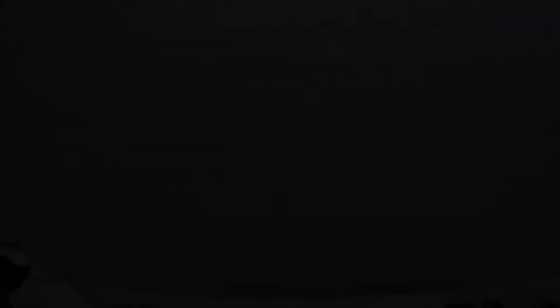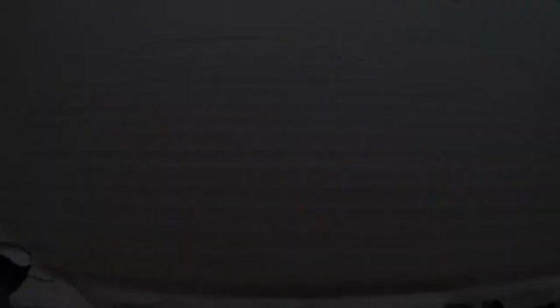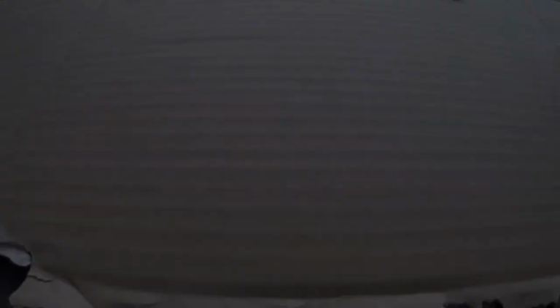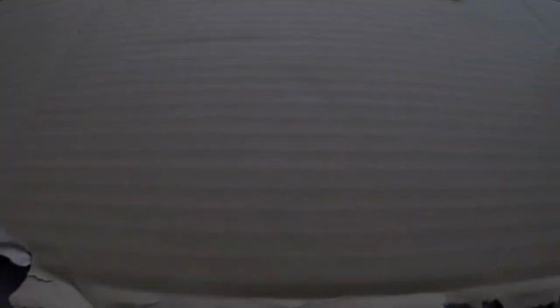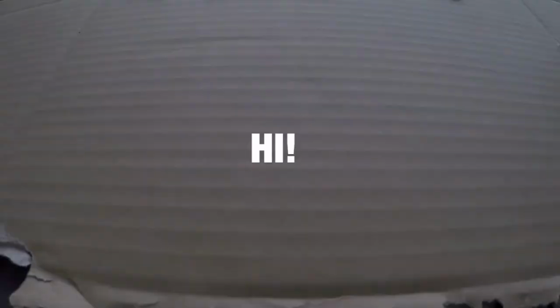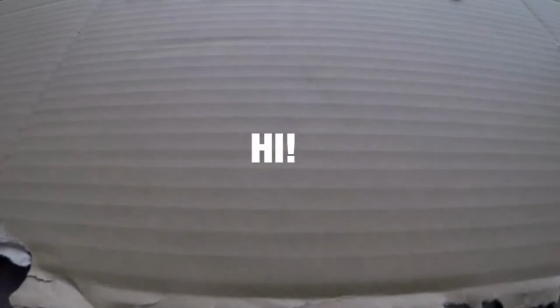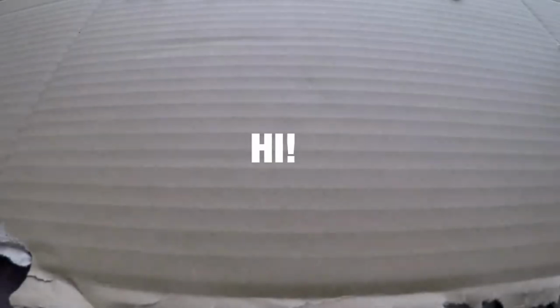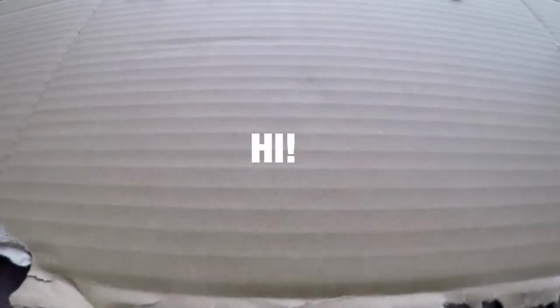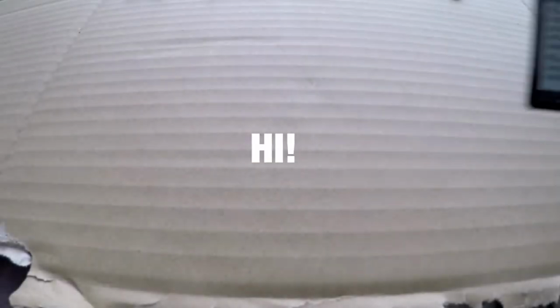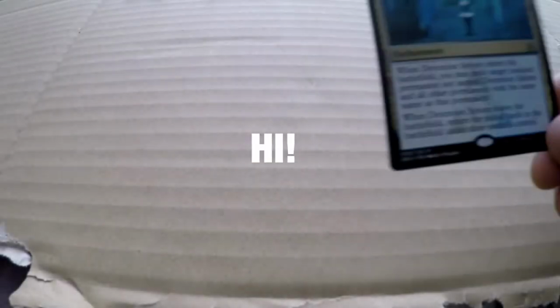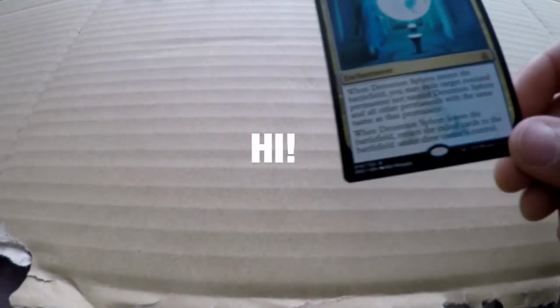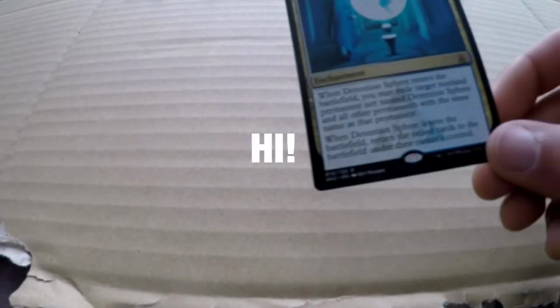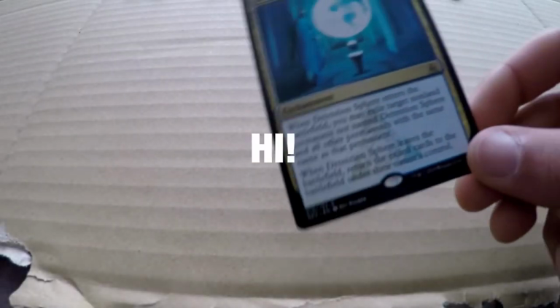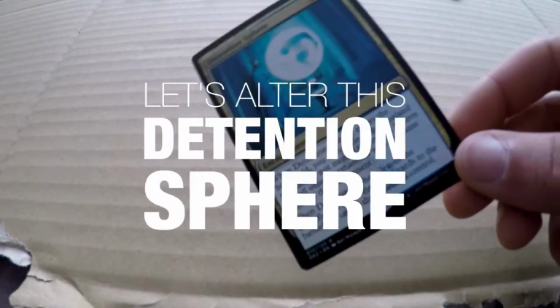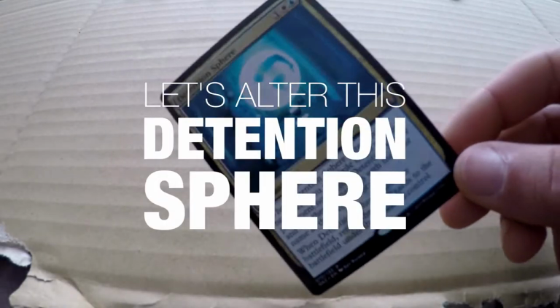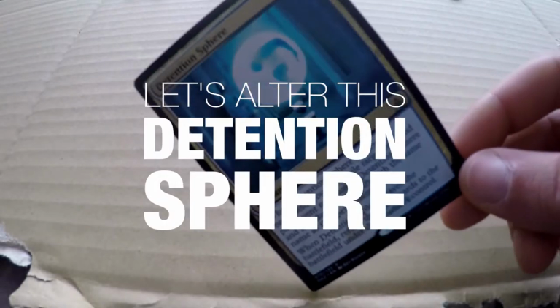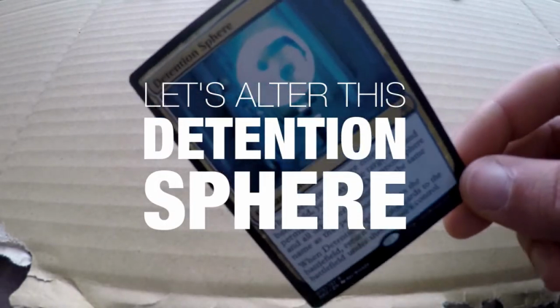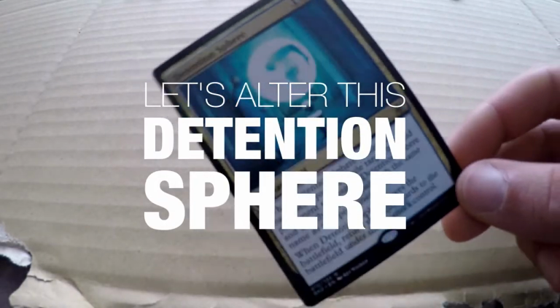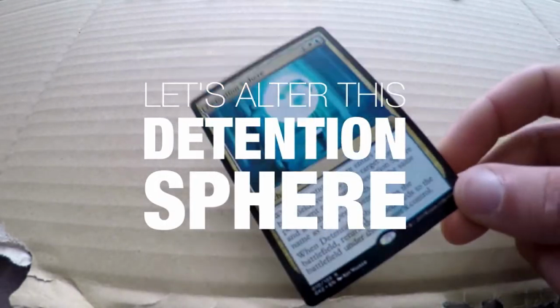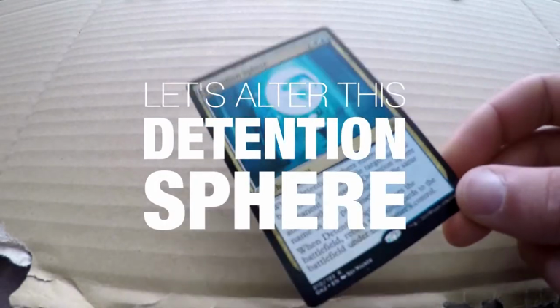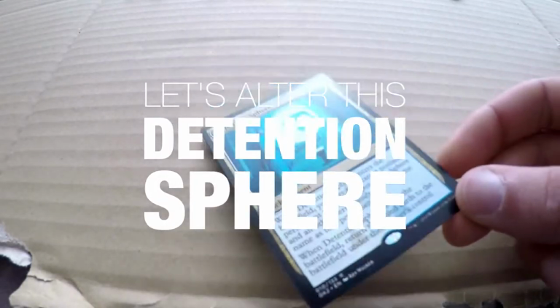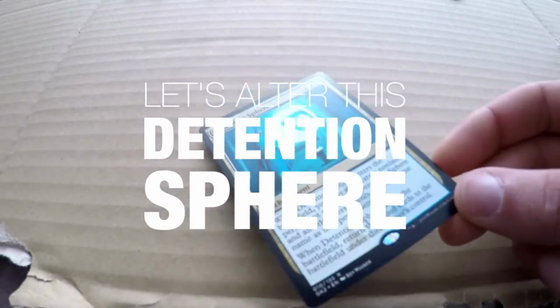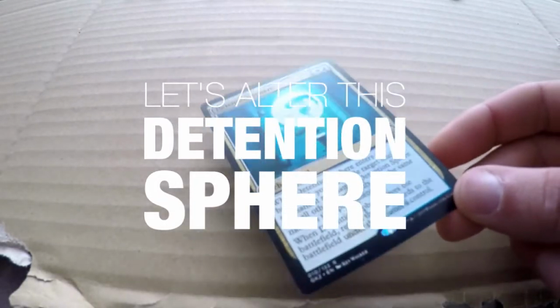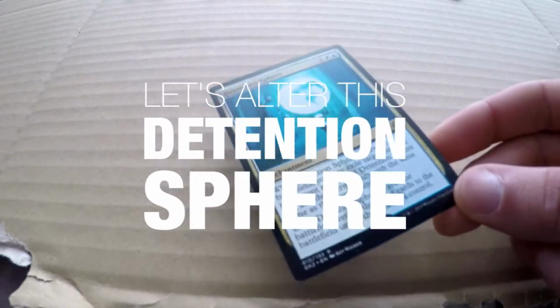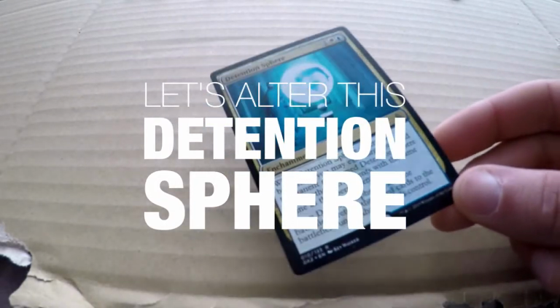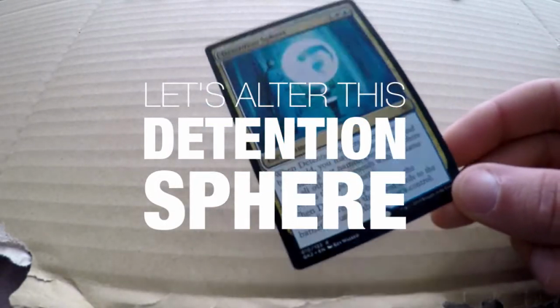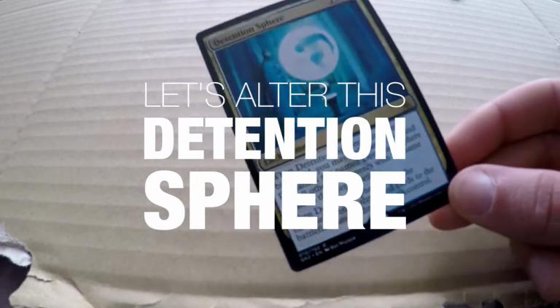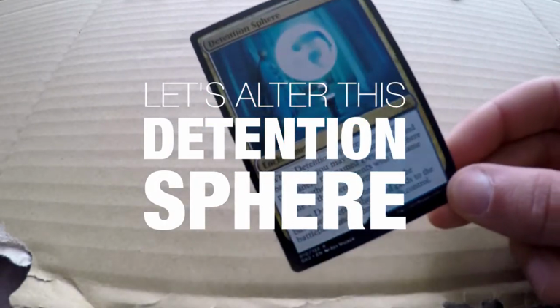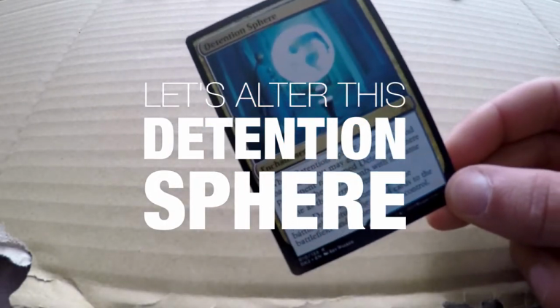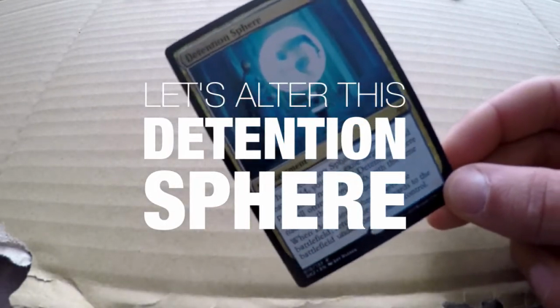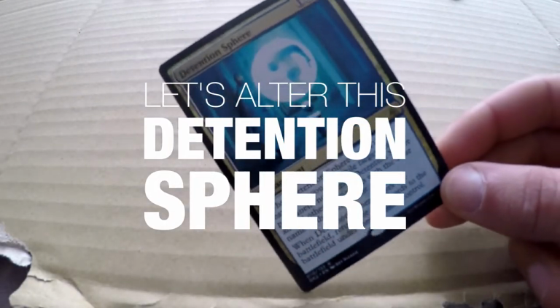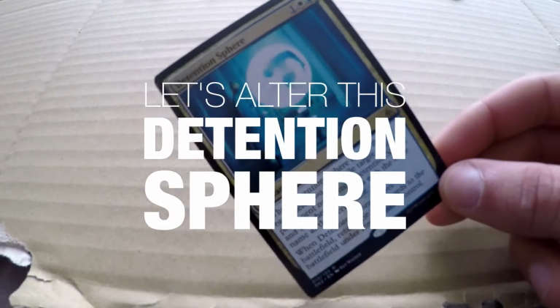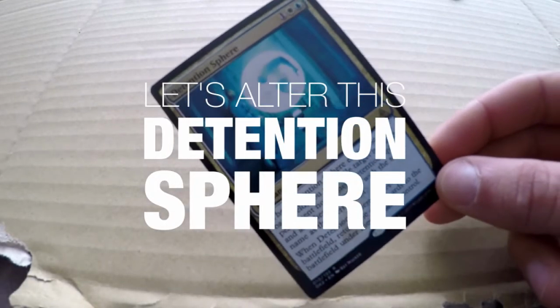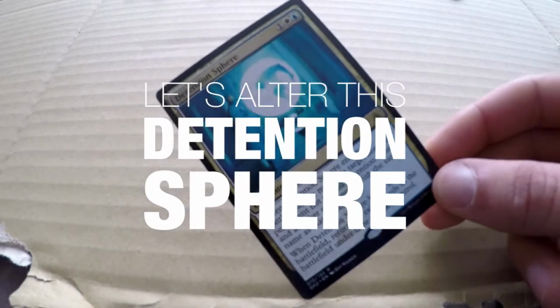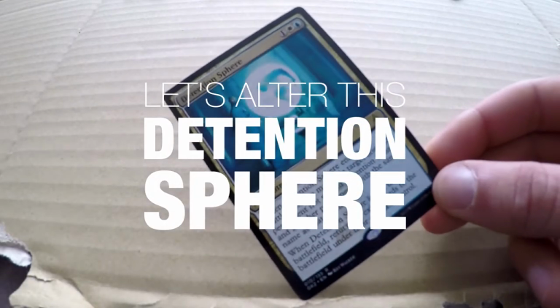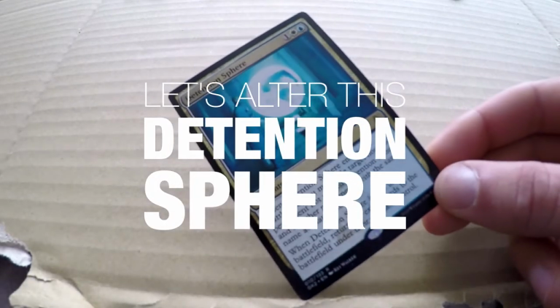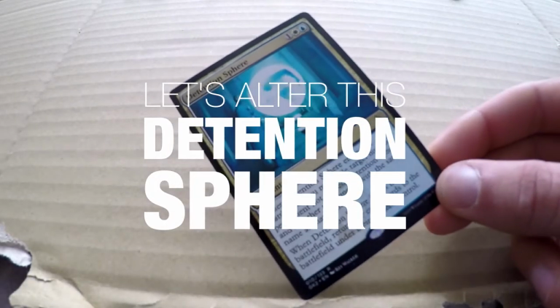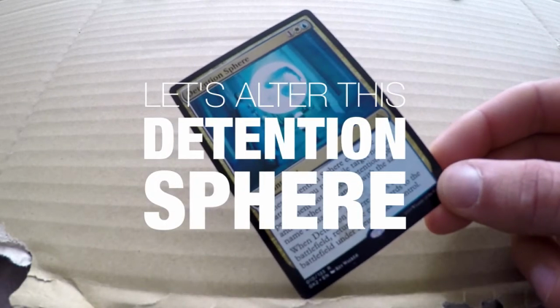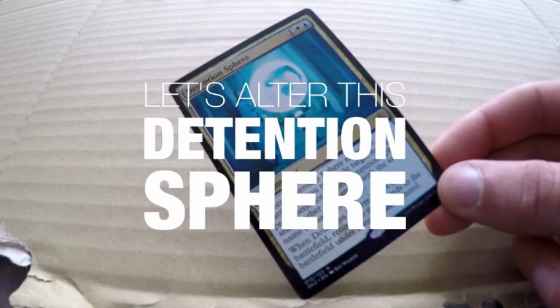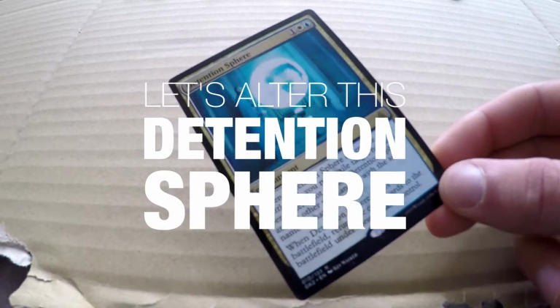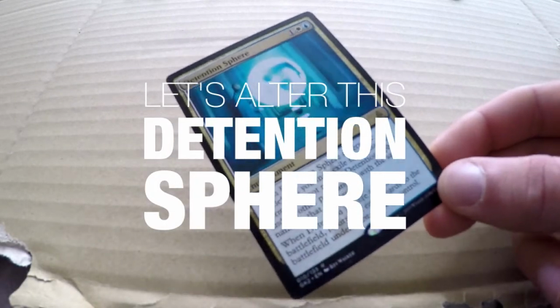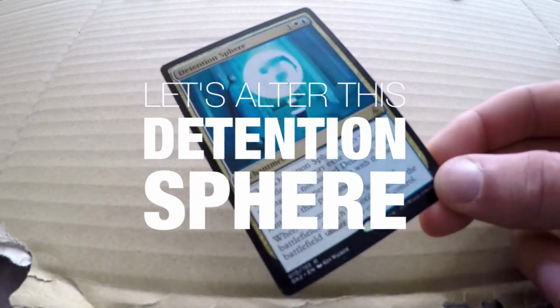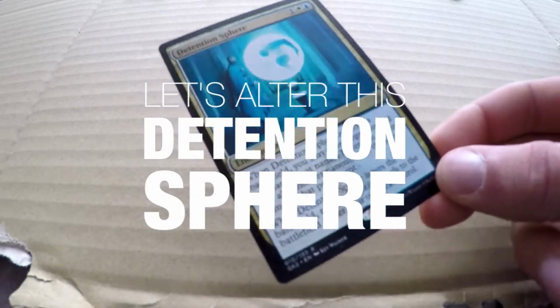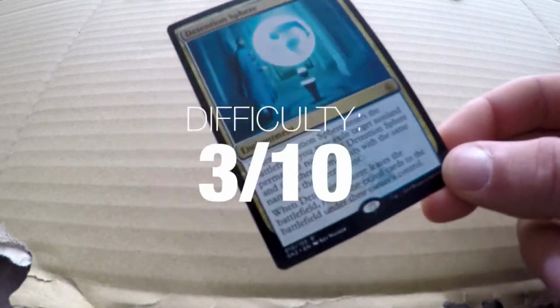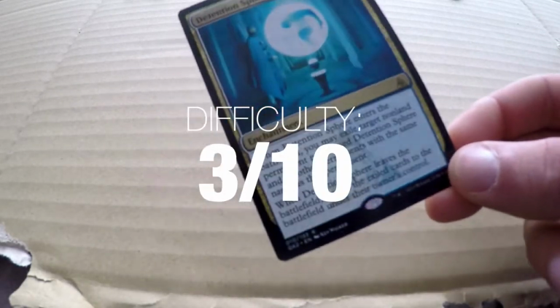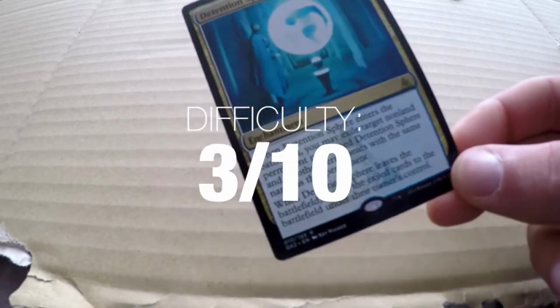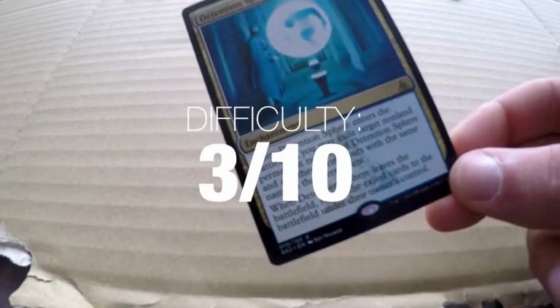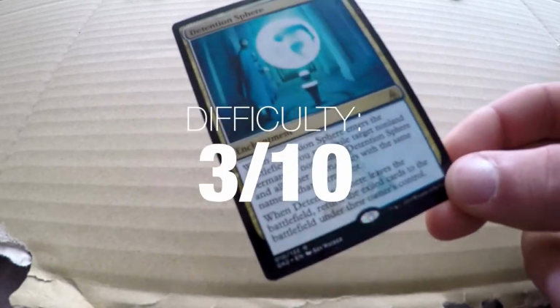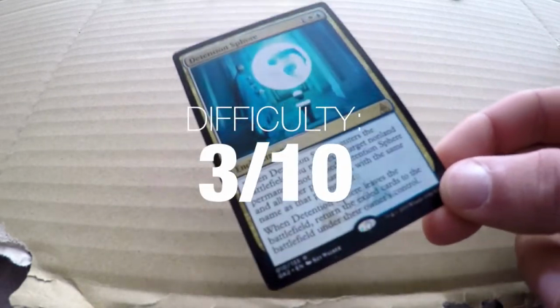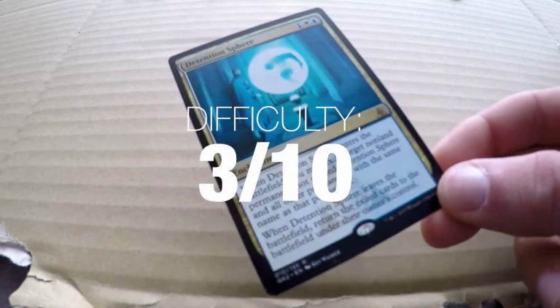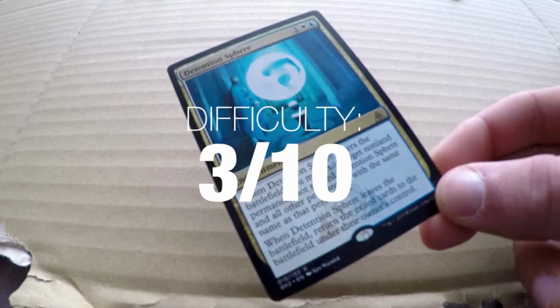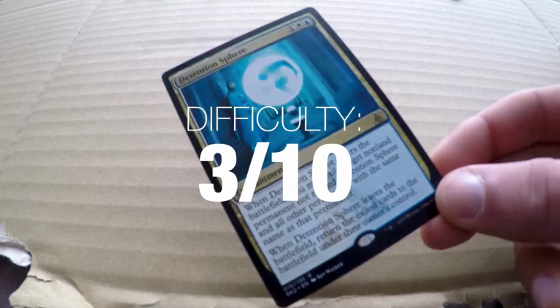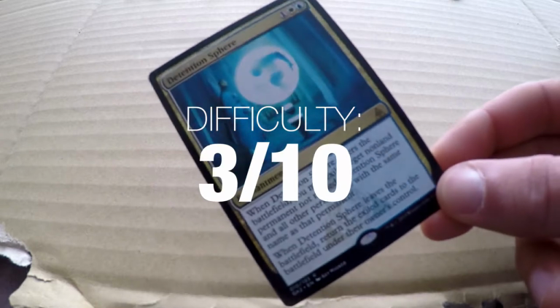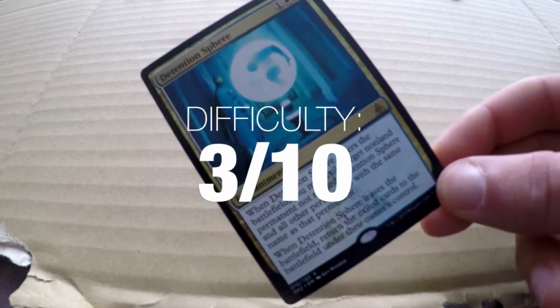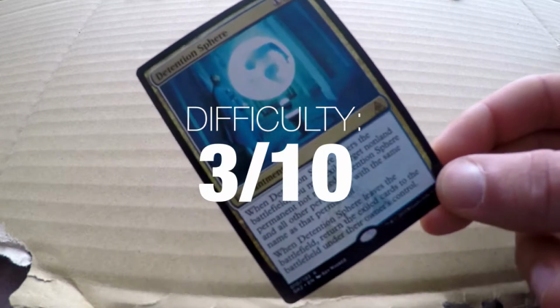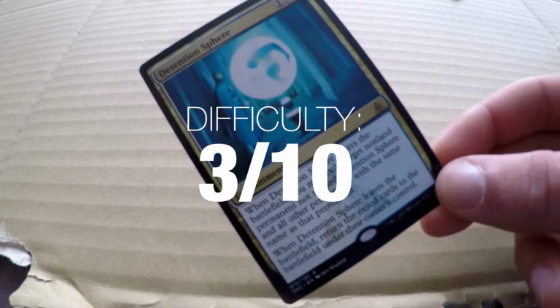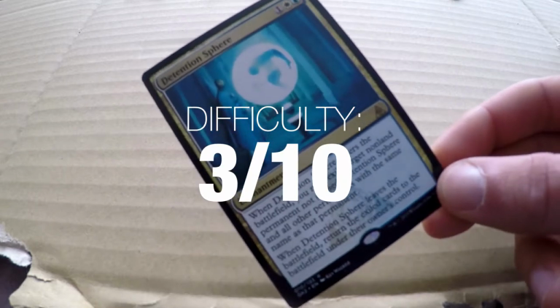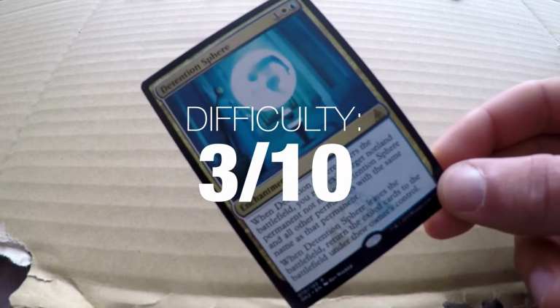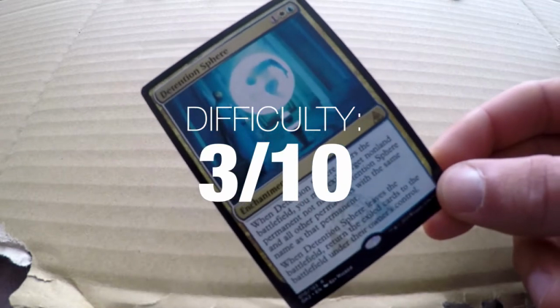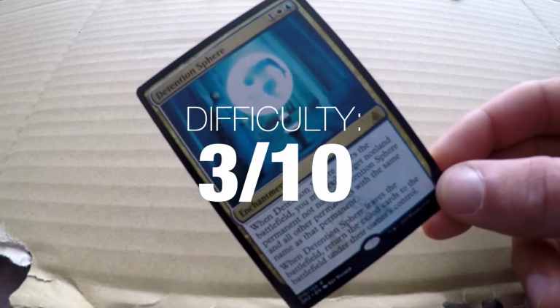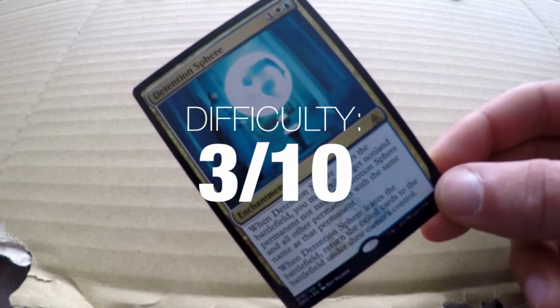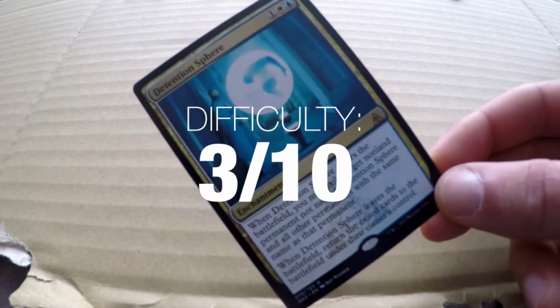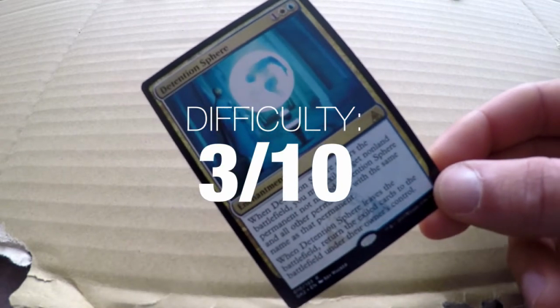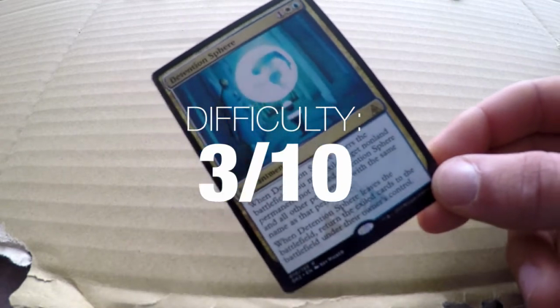Hello everybody, welcome back to another episode on altering Magic the Gathering Cards. Today we are doing a Detention Sphere.